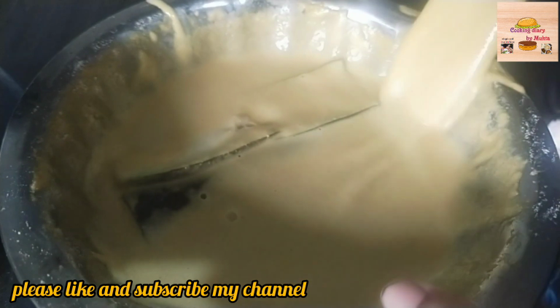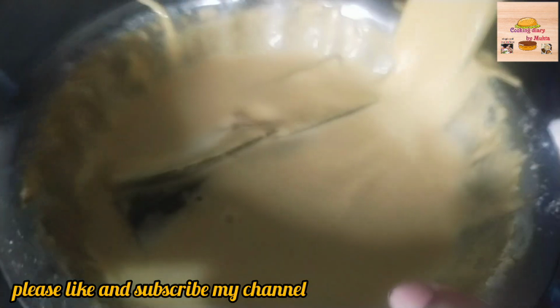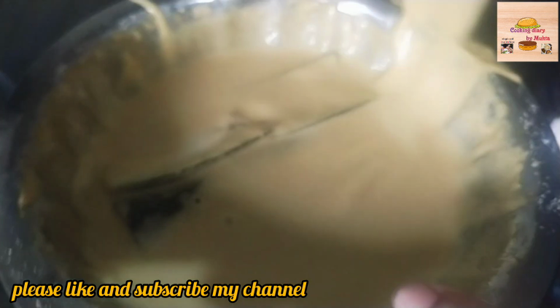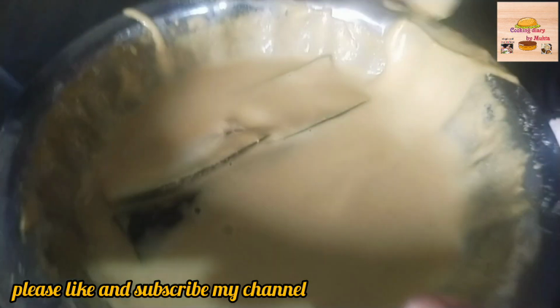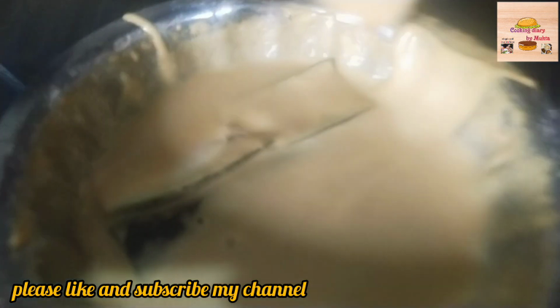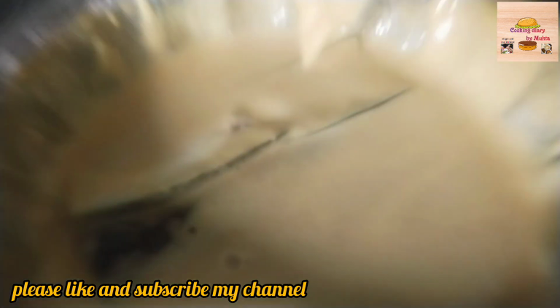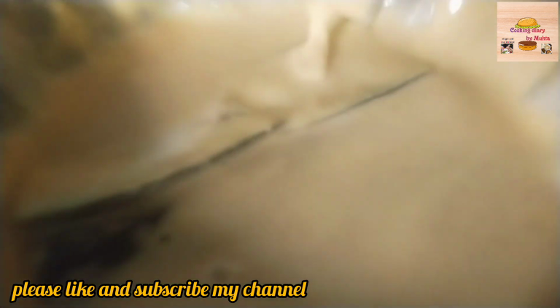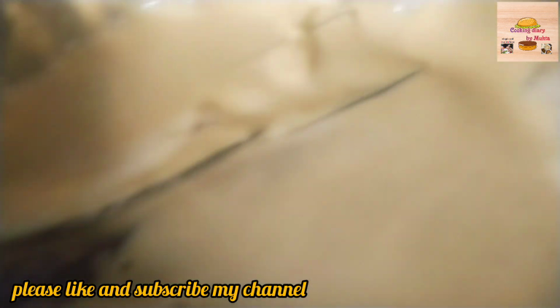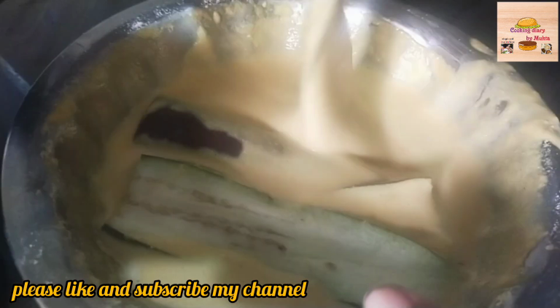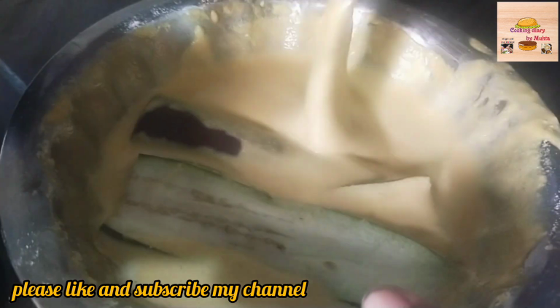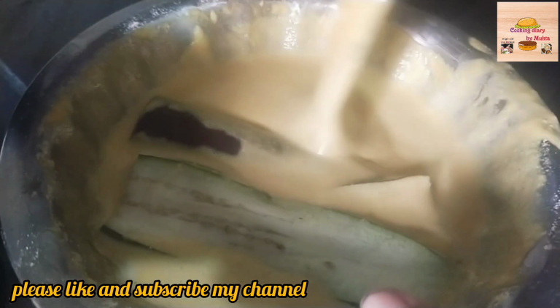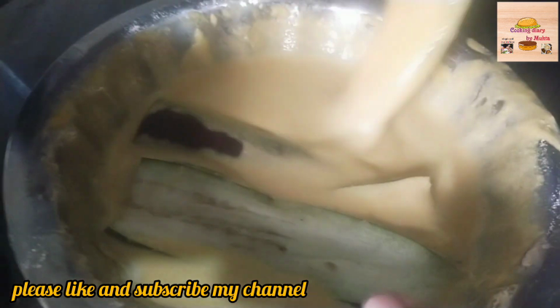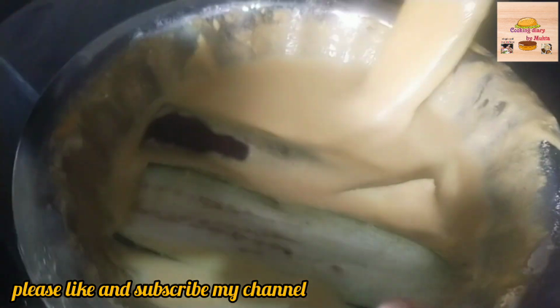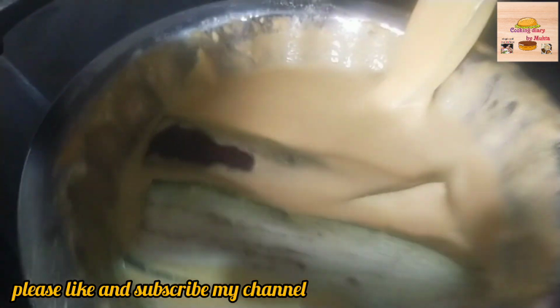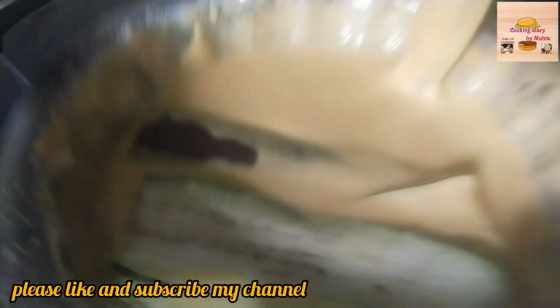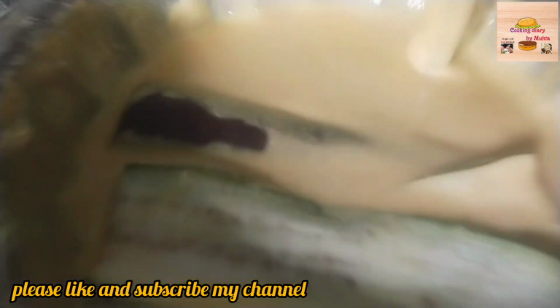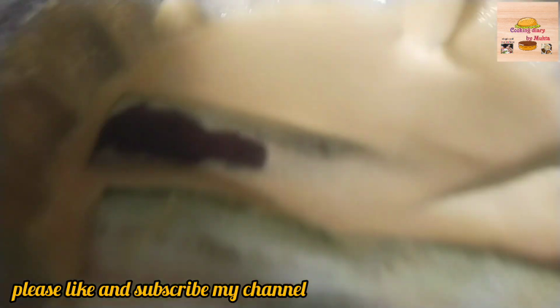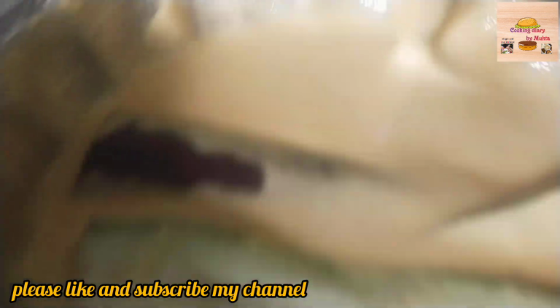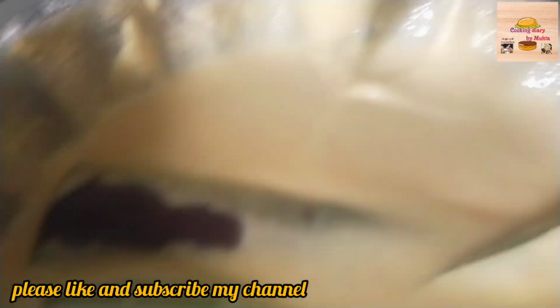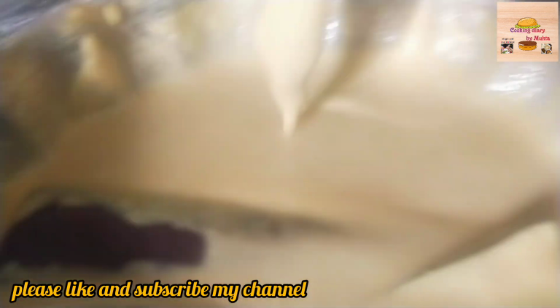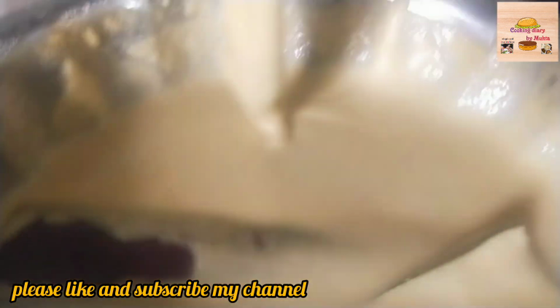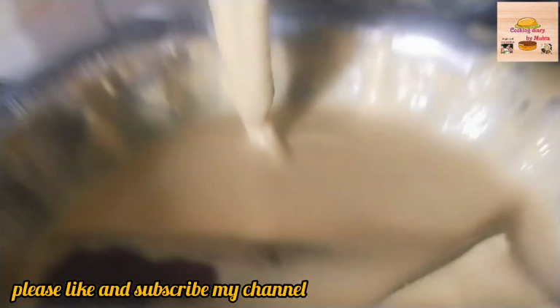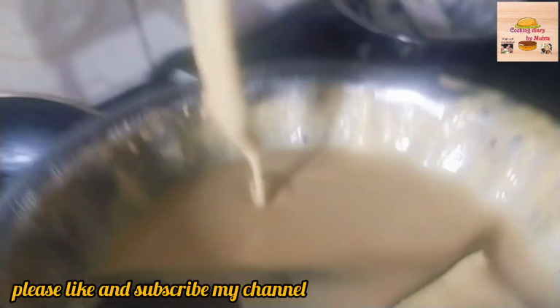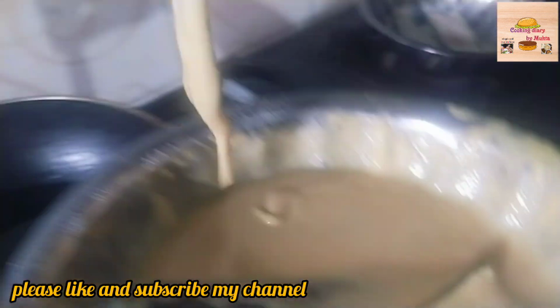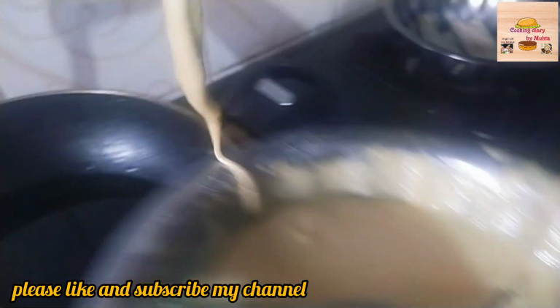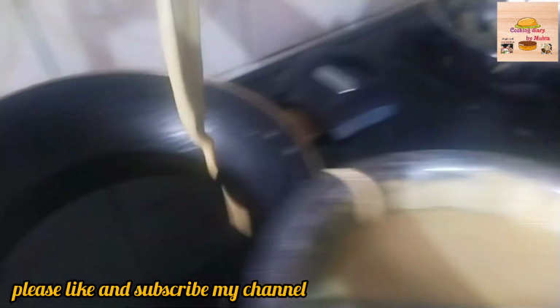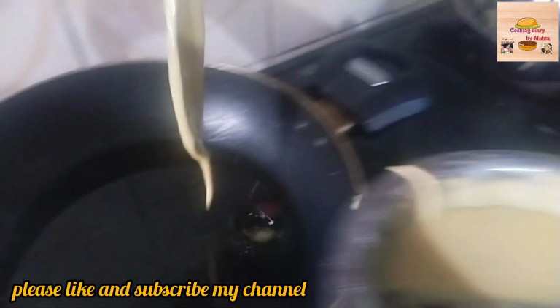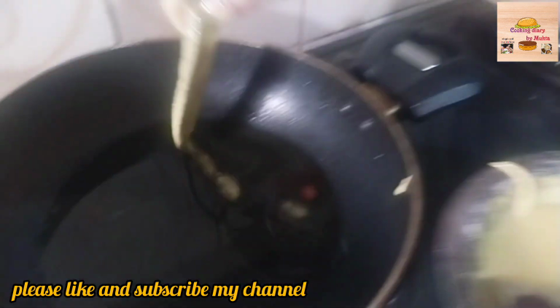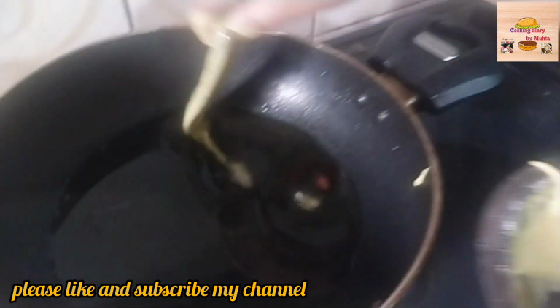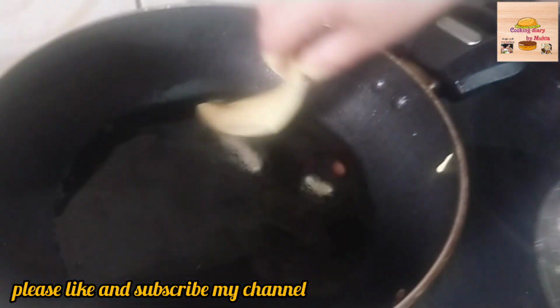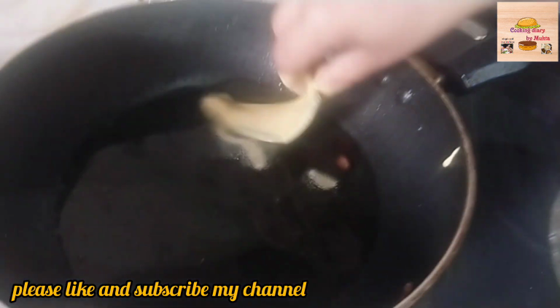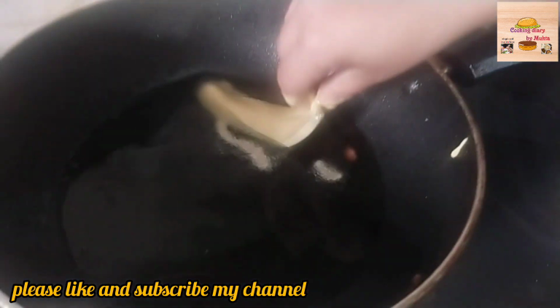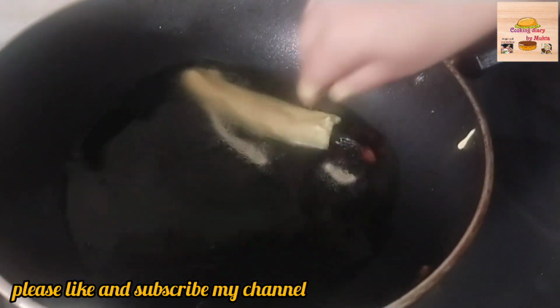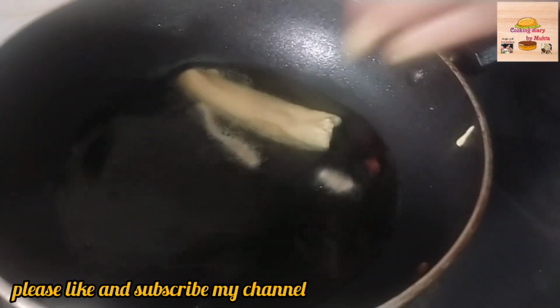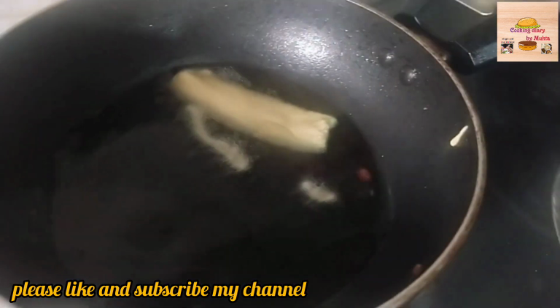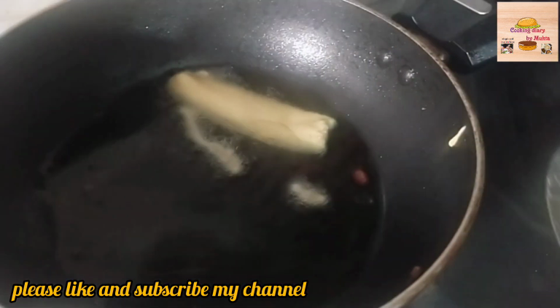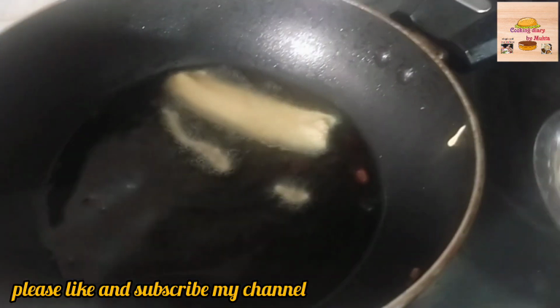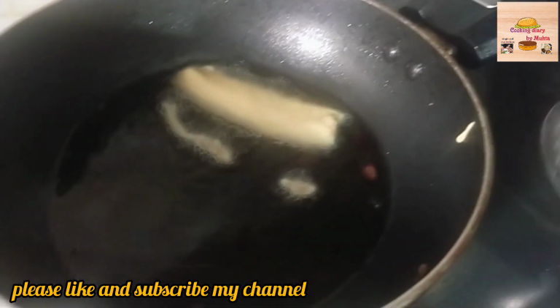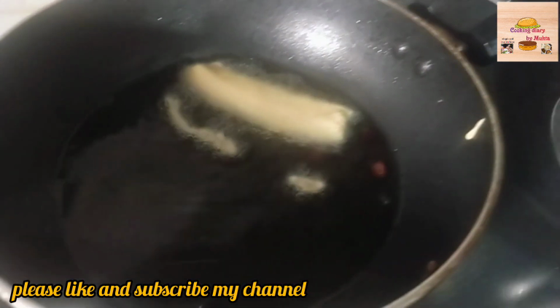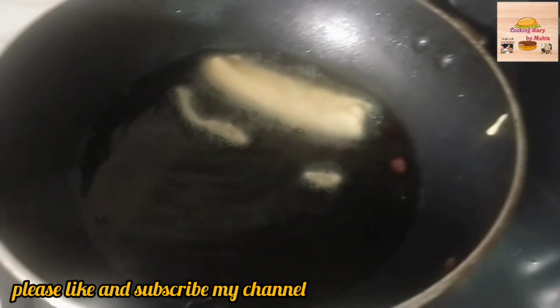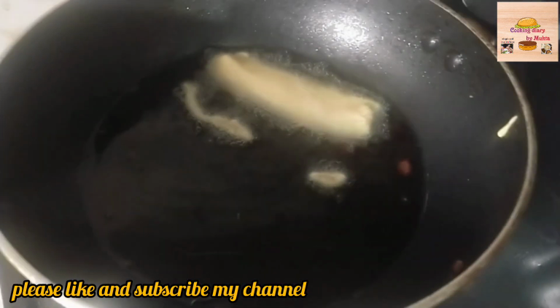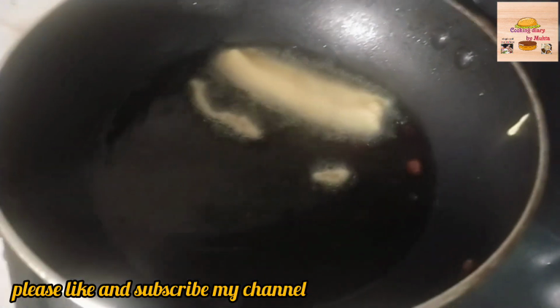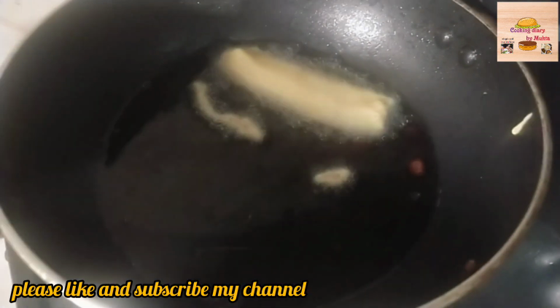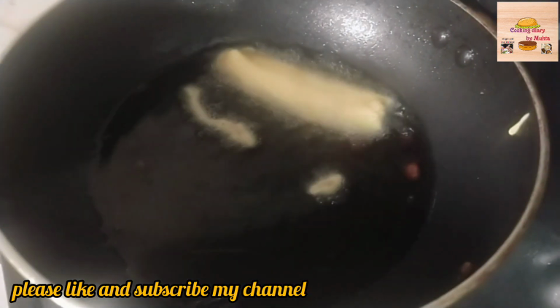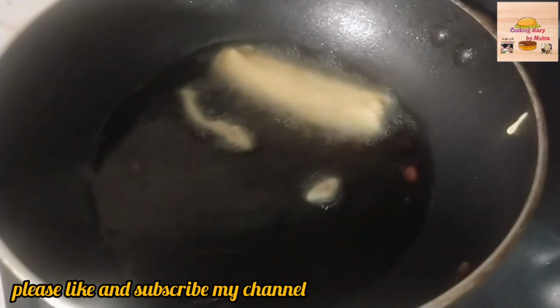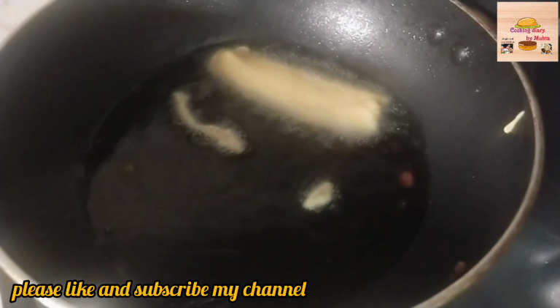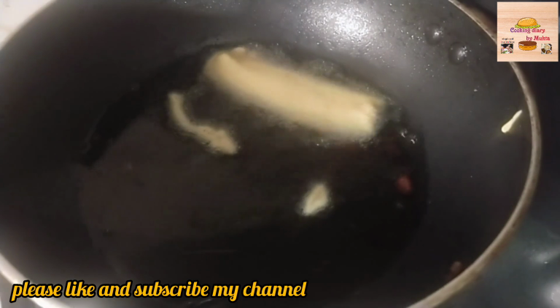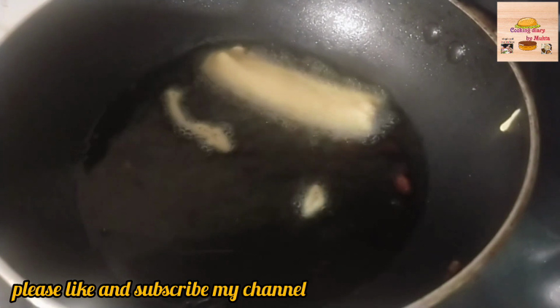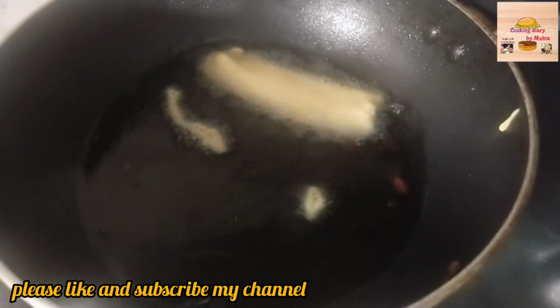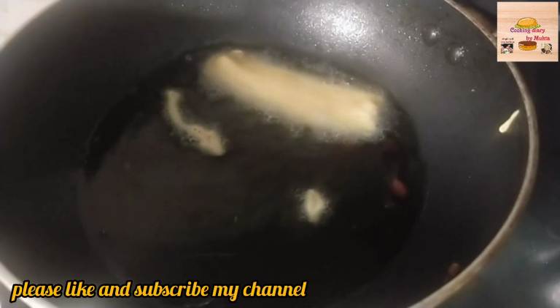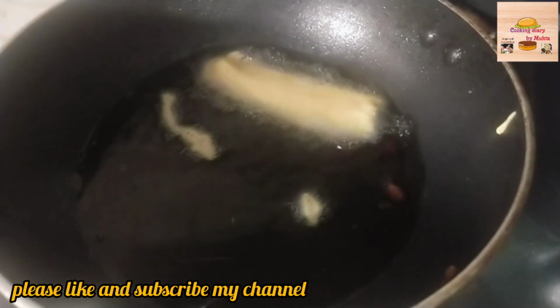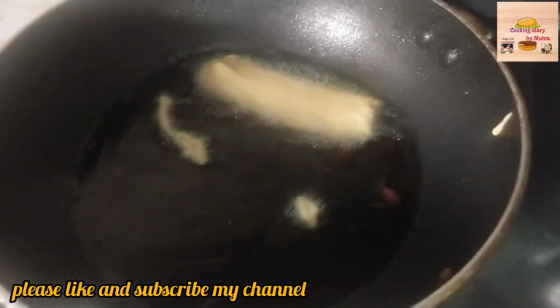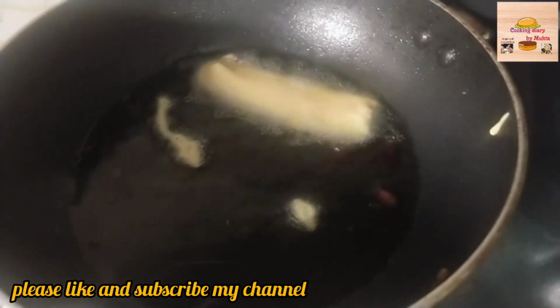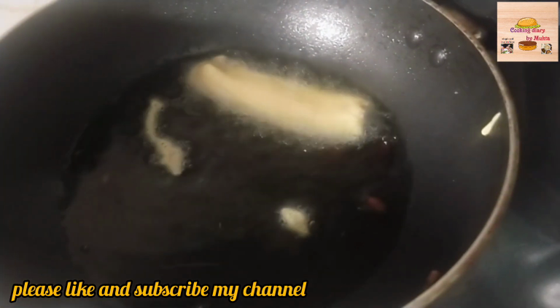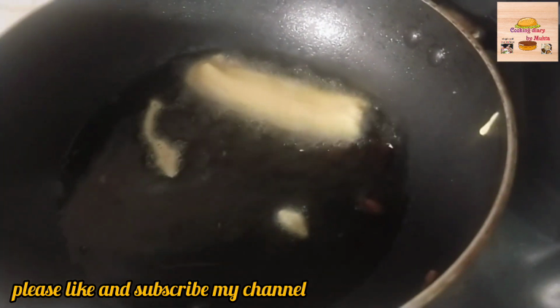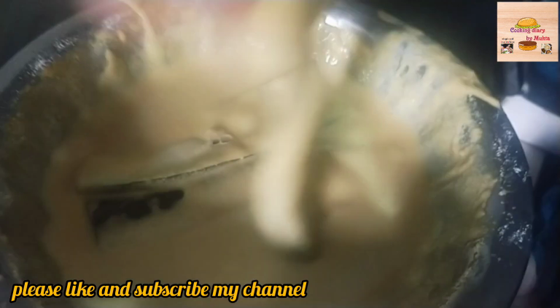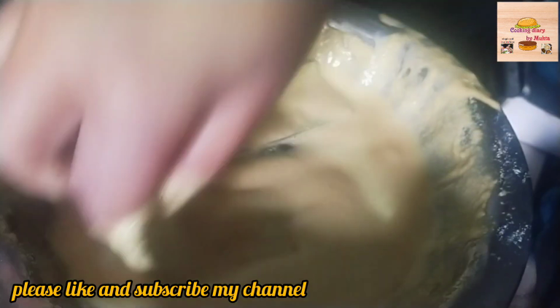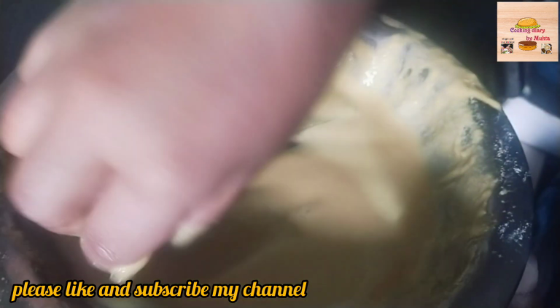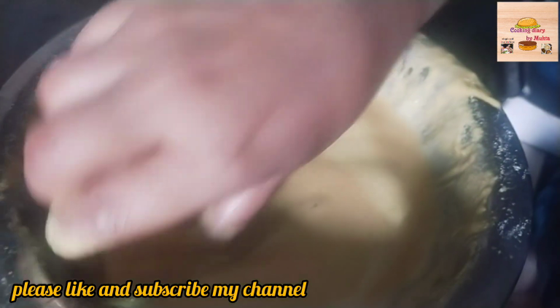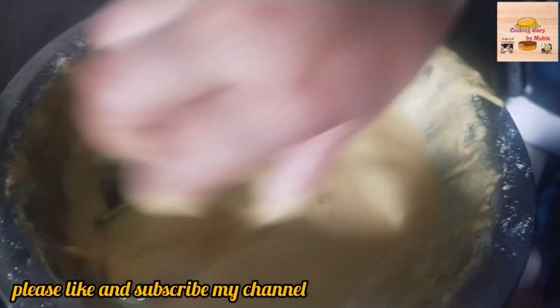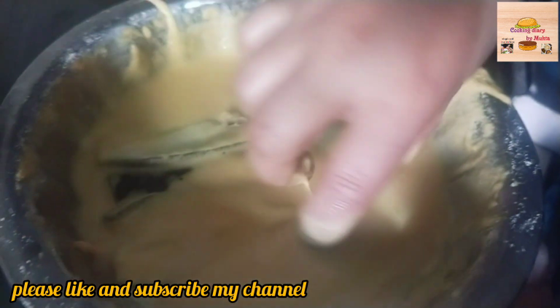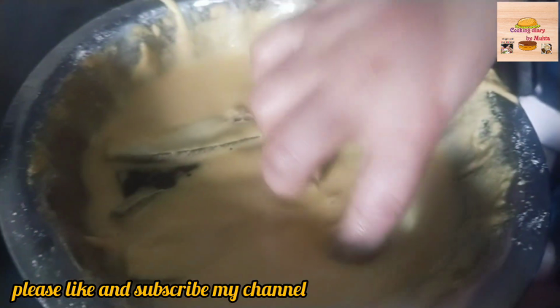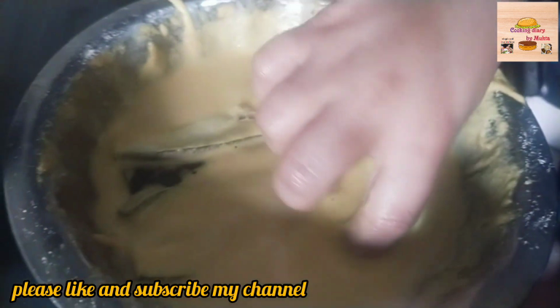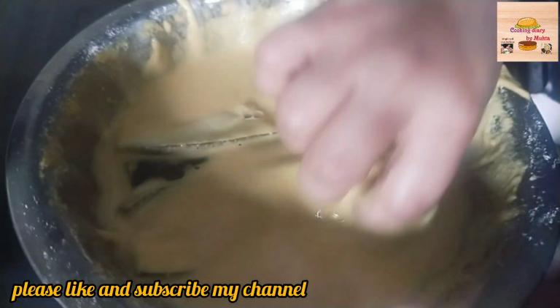We have 2 pot slices. Put a slice and put it in the sauce.